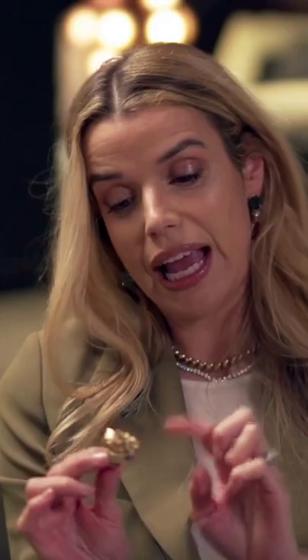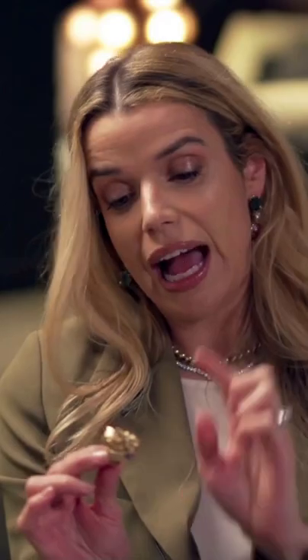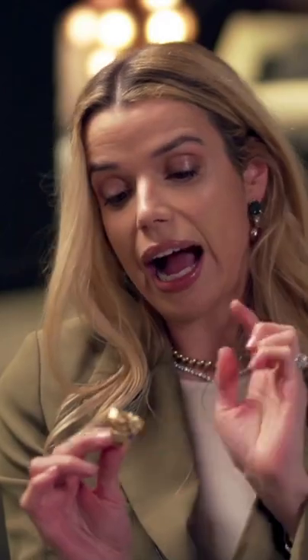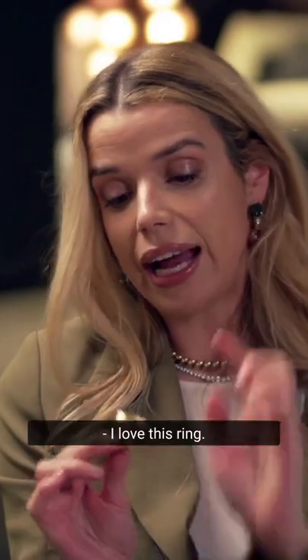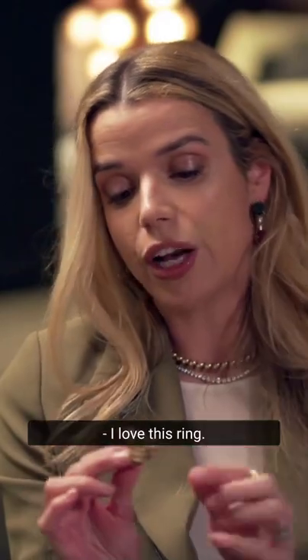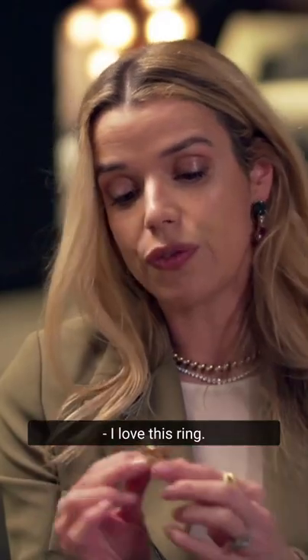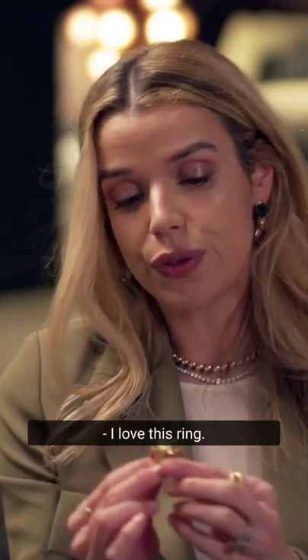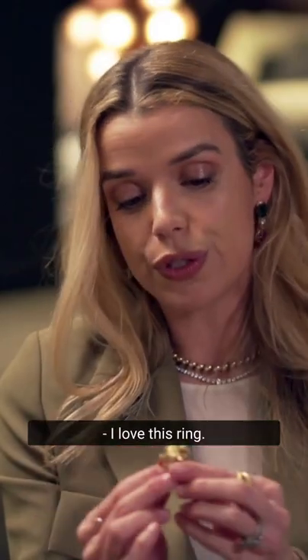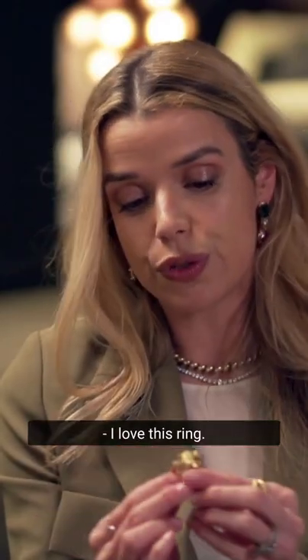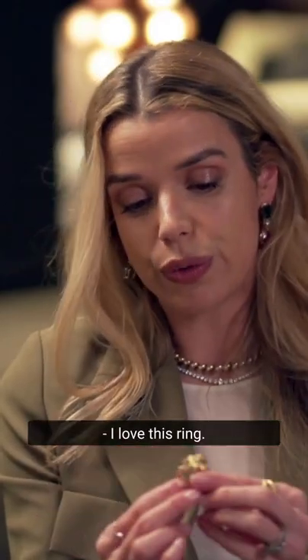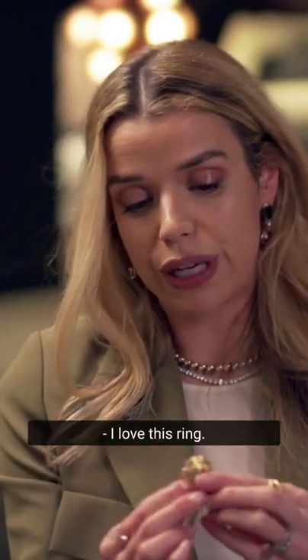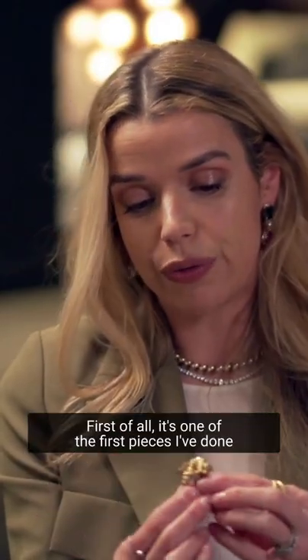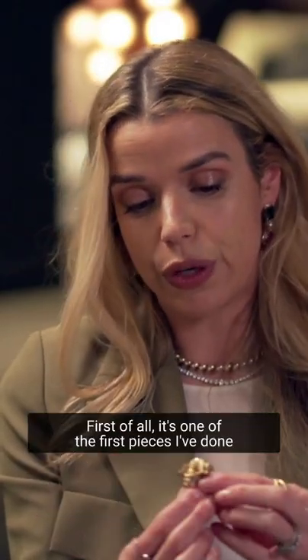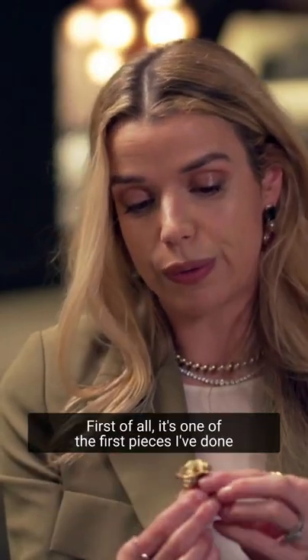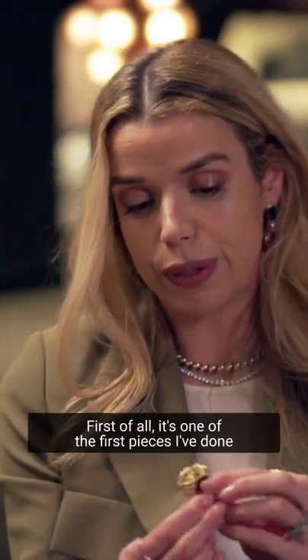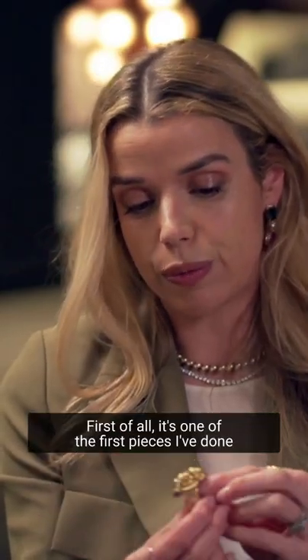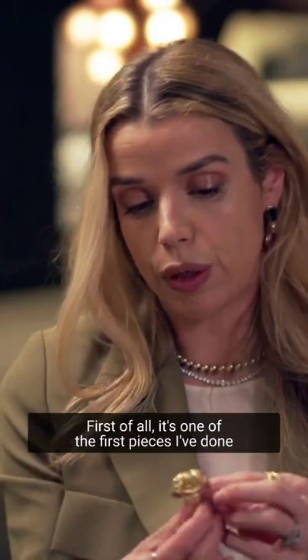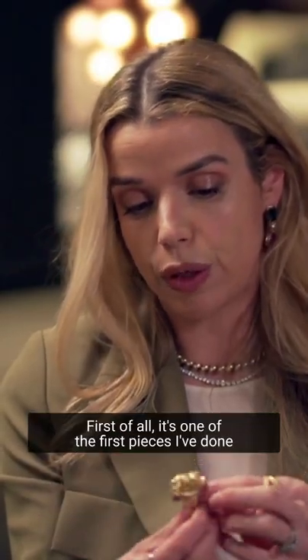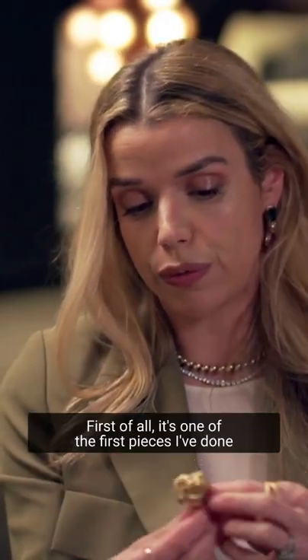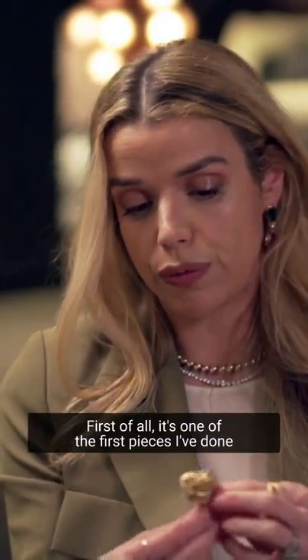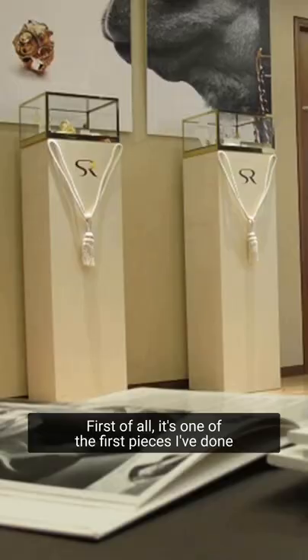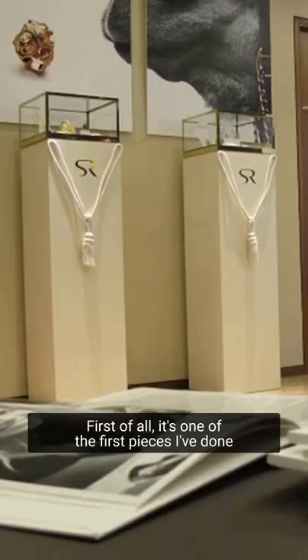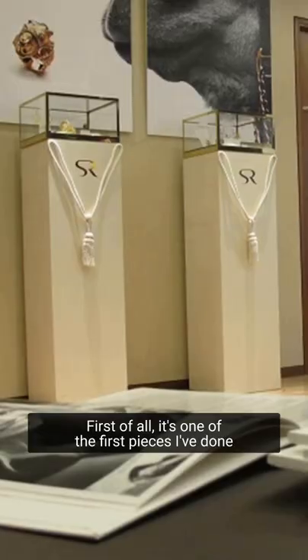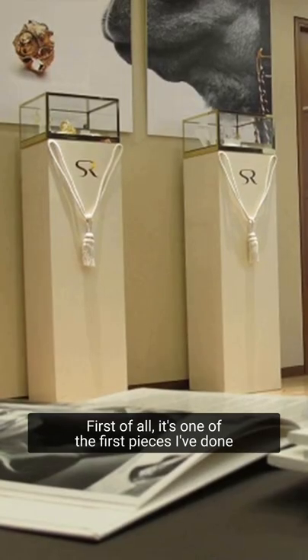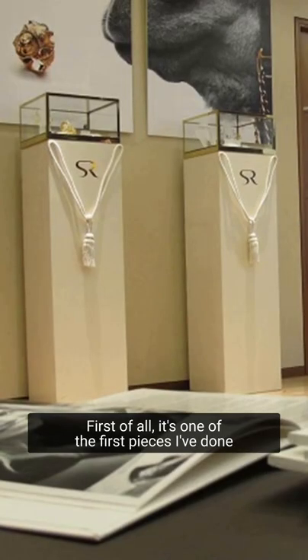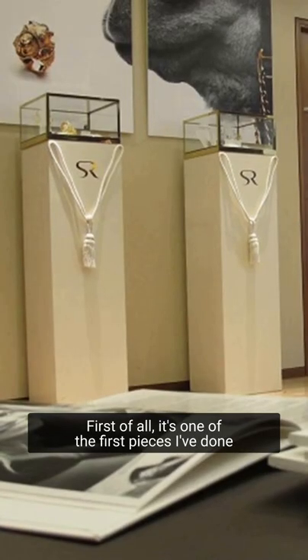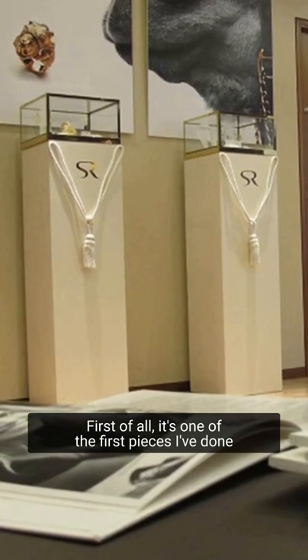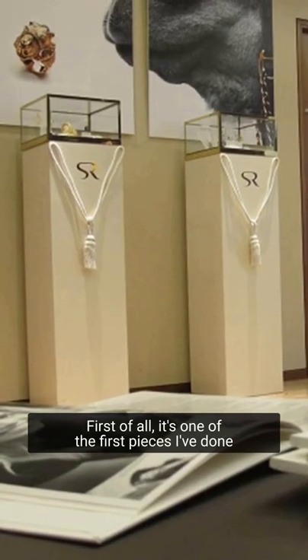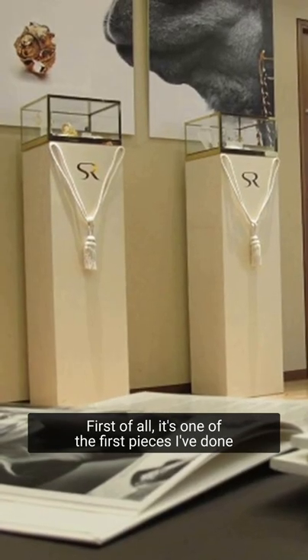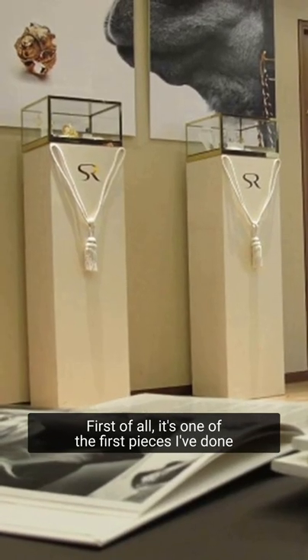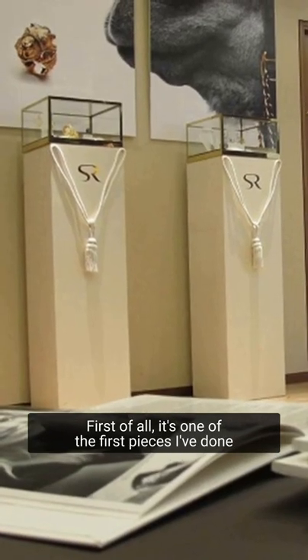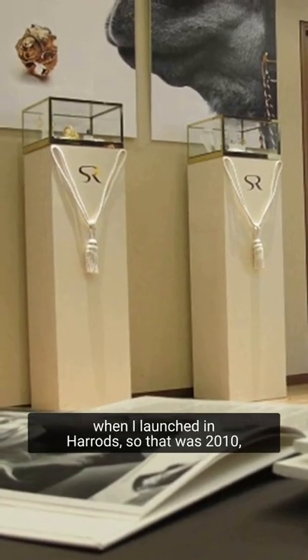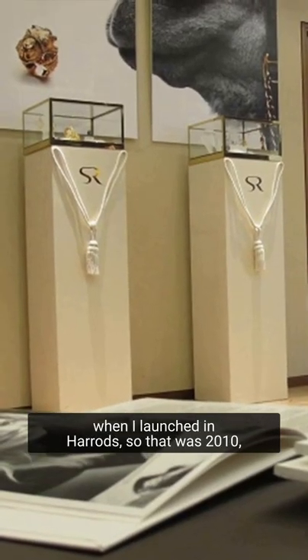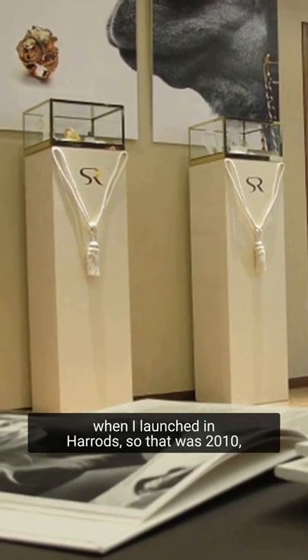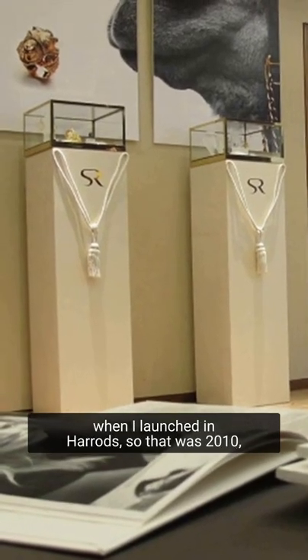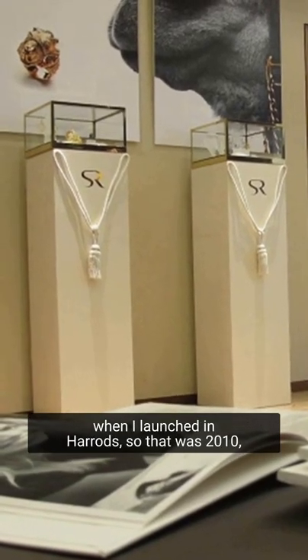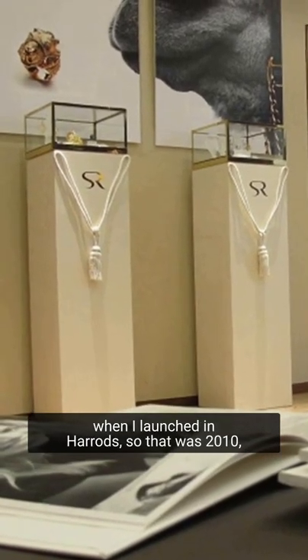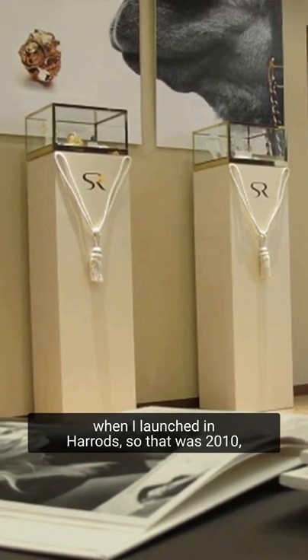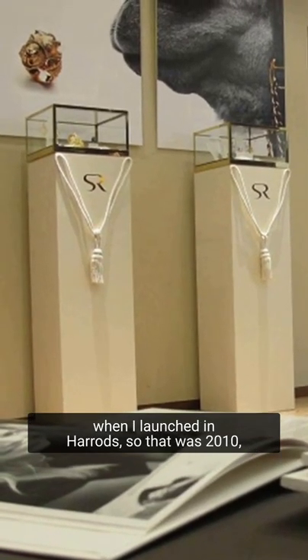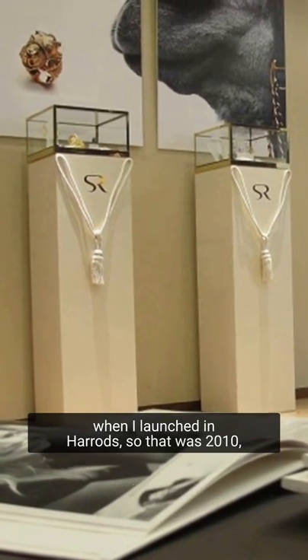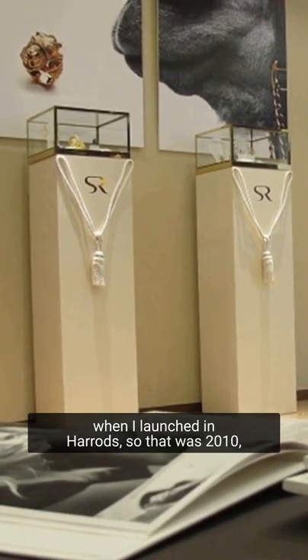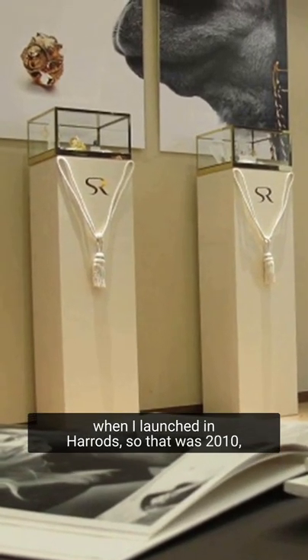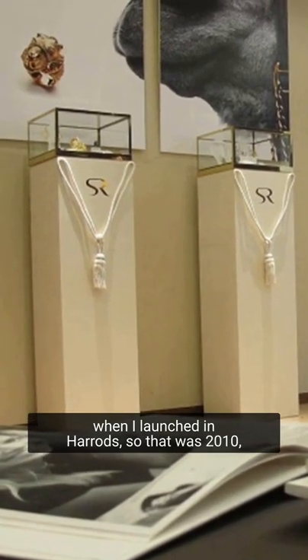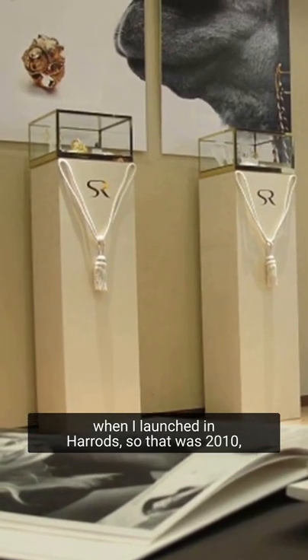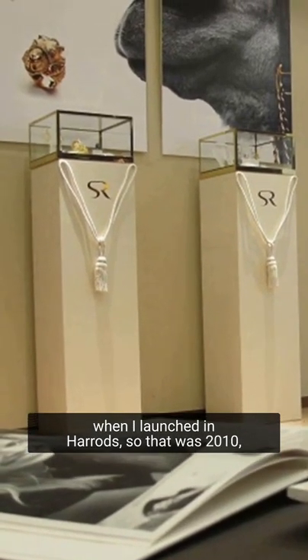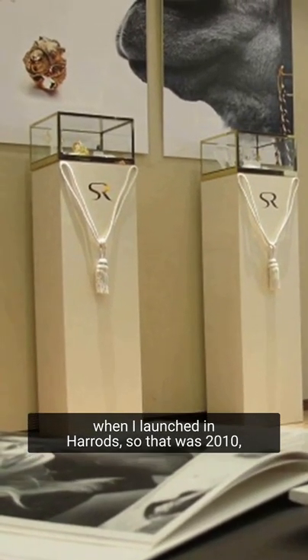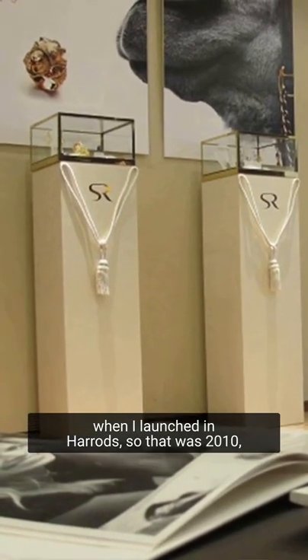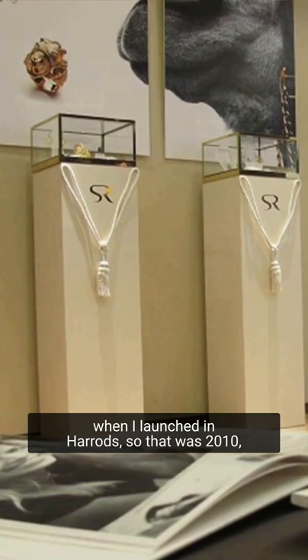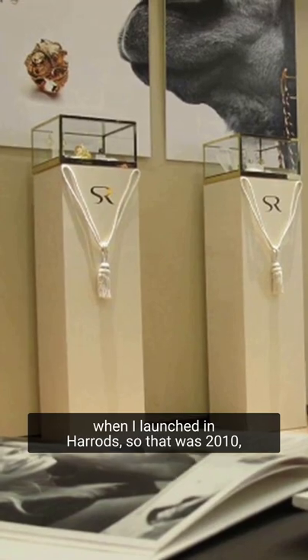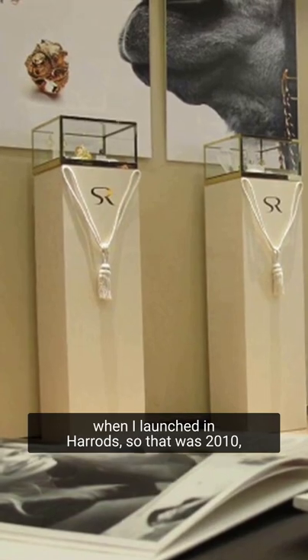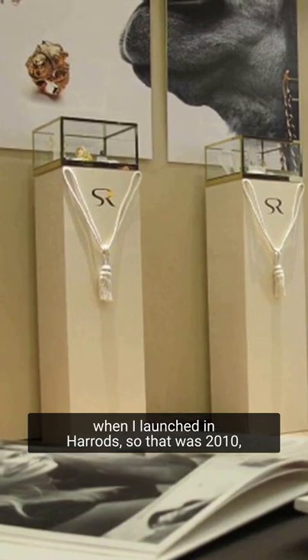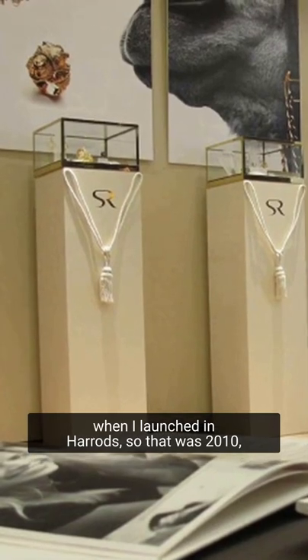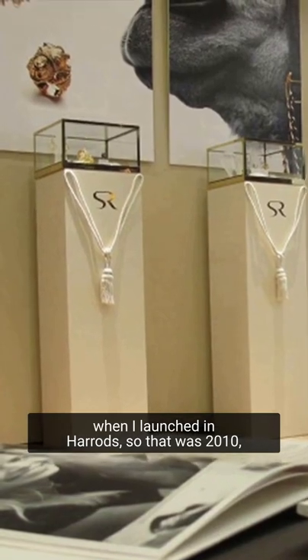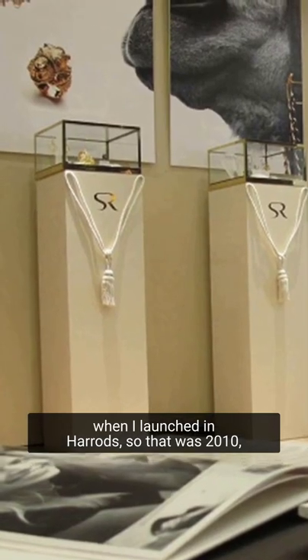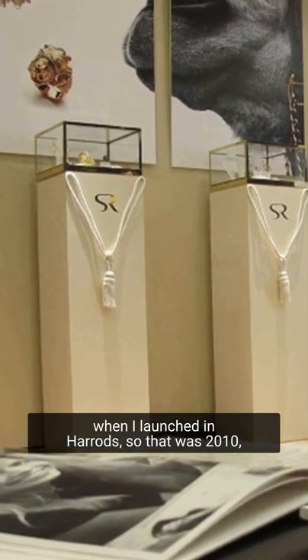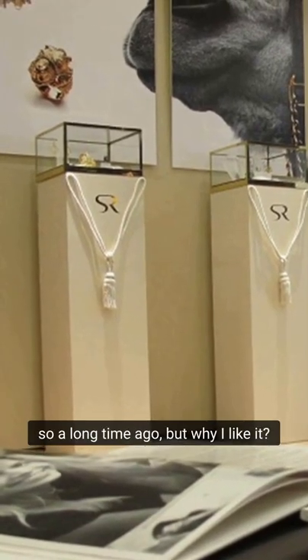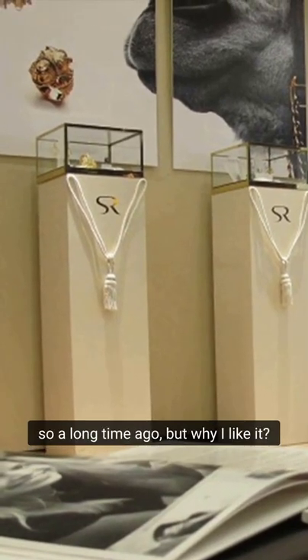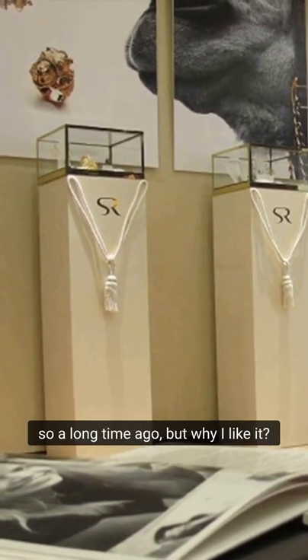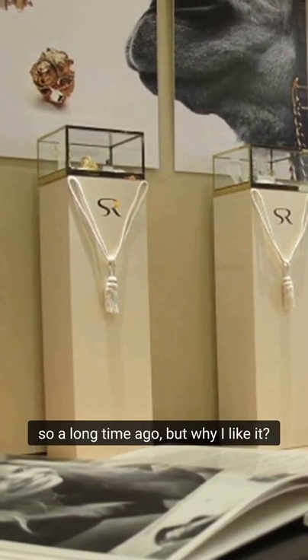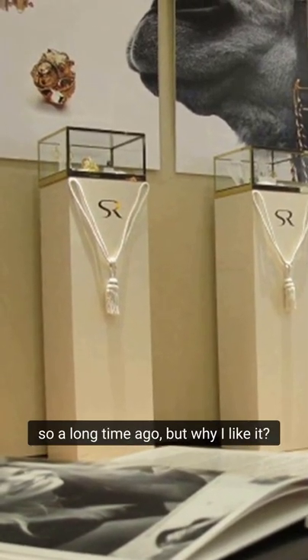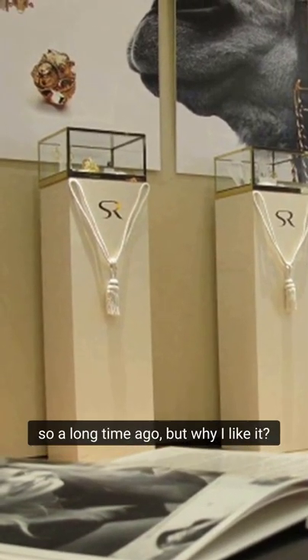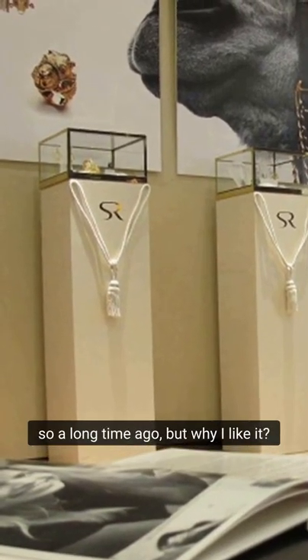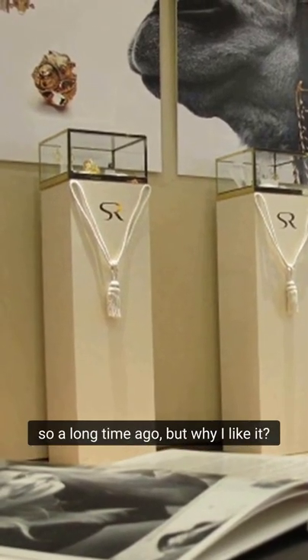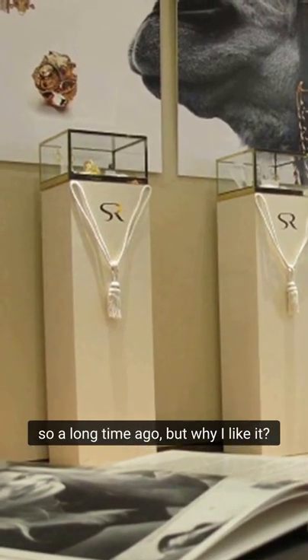I love this ring. First of all, it's one of the first pieces I've done when I launched Inherits, so that was 2010, a long time ago.